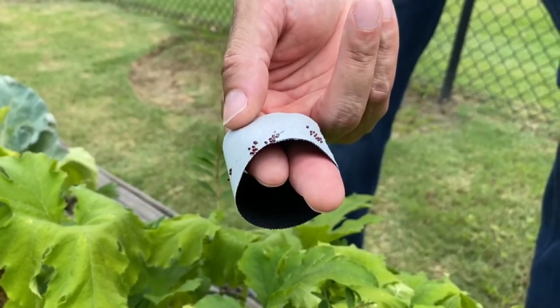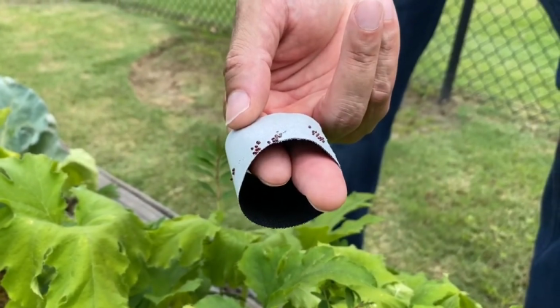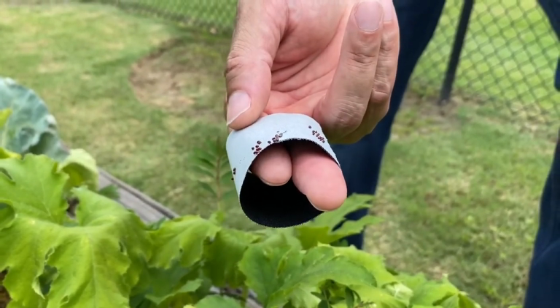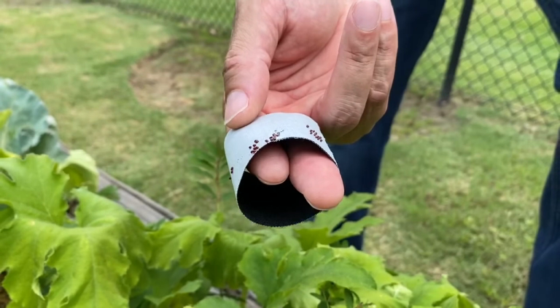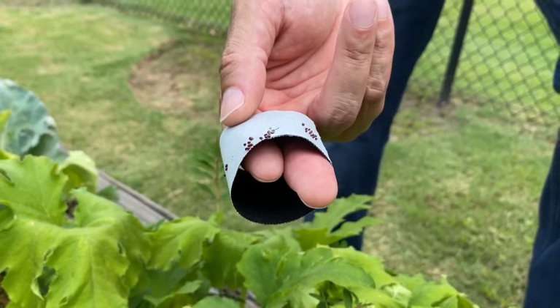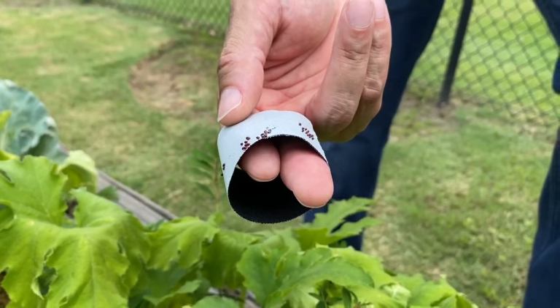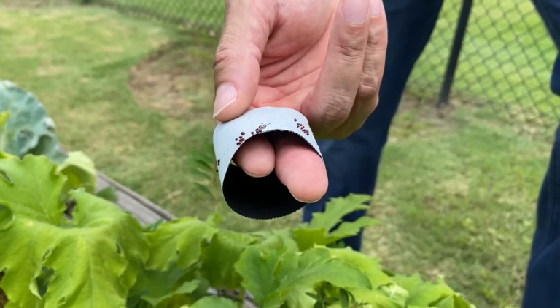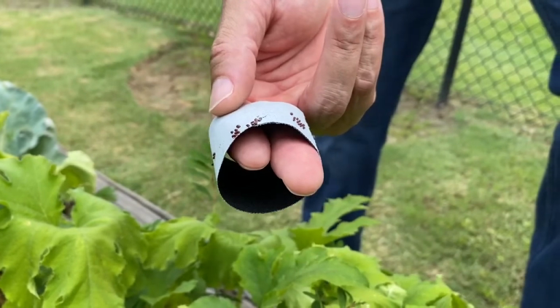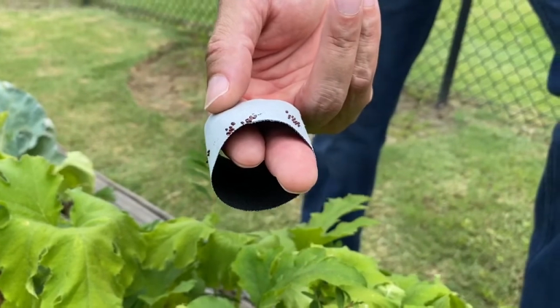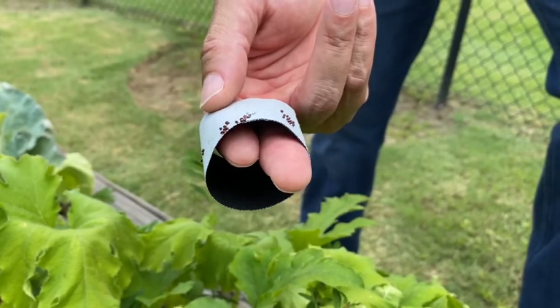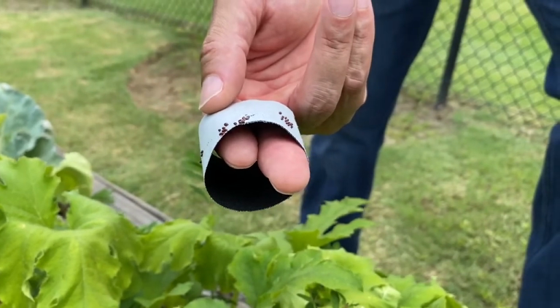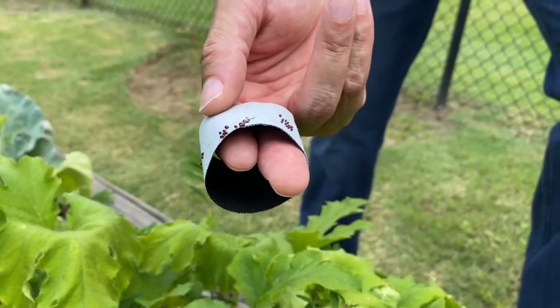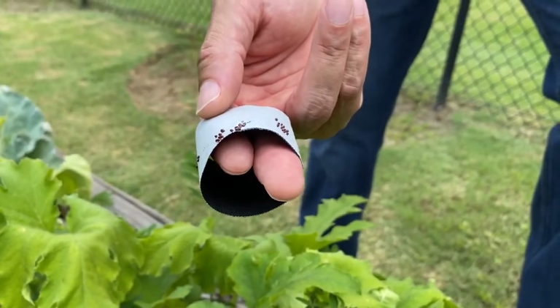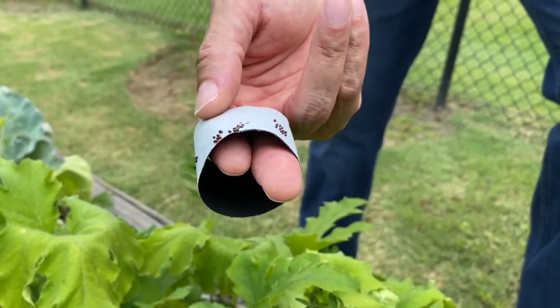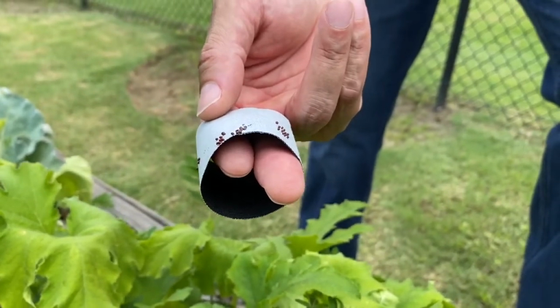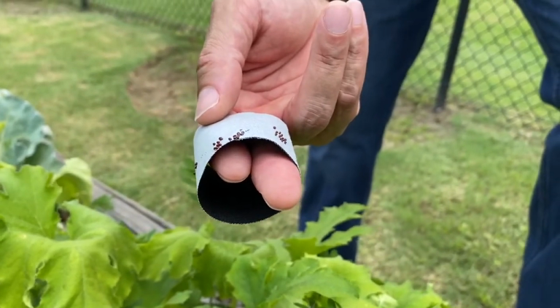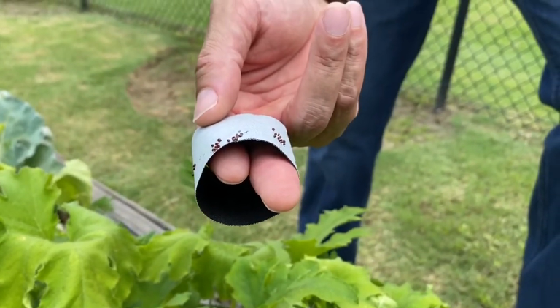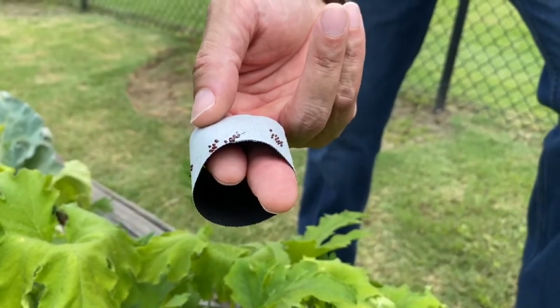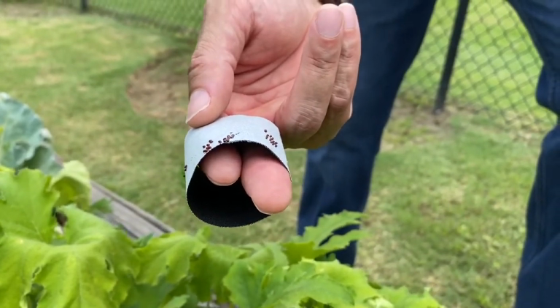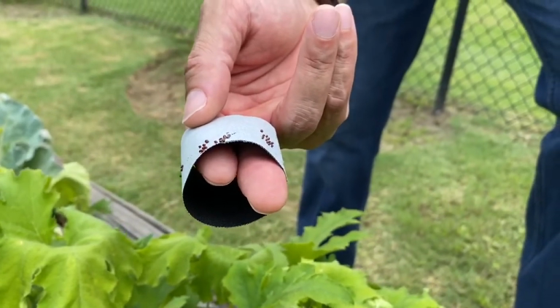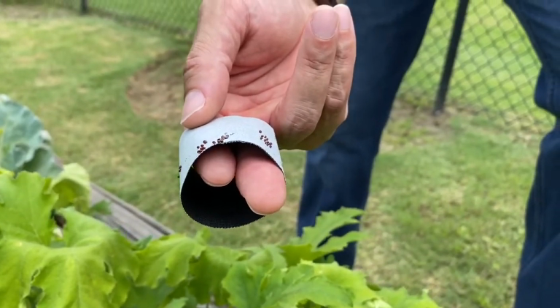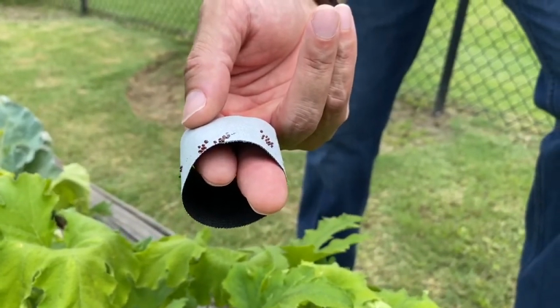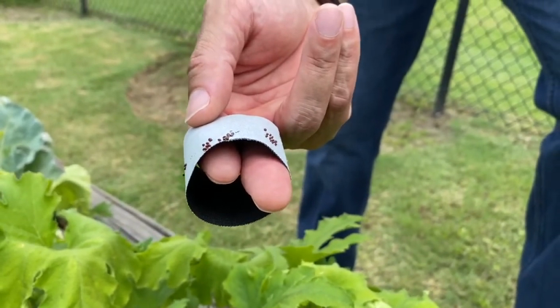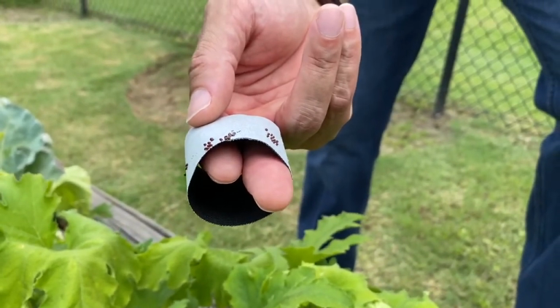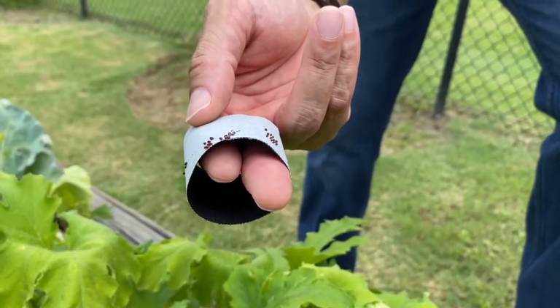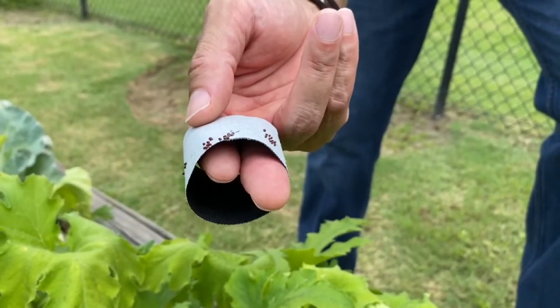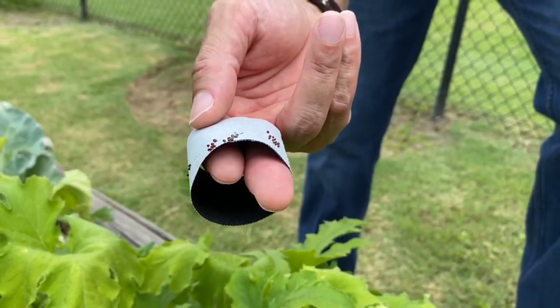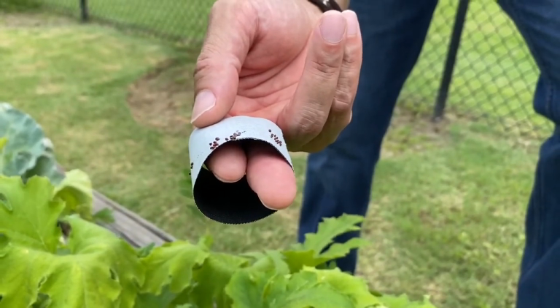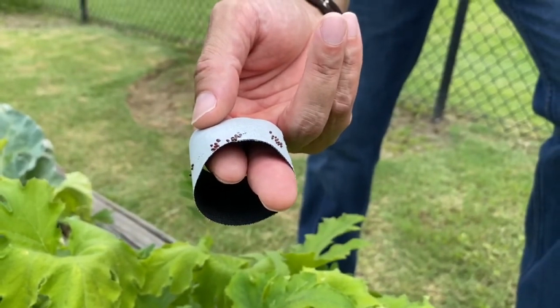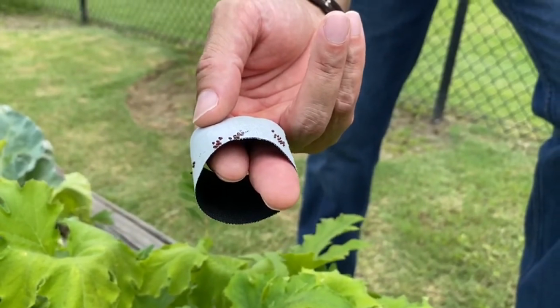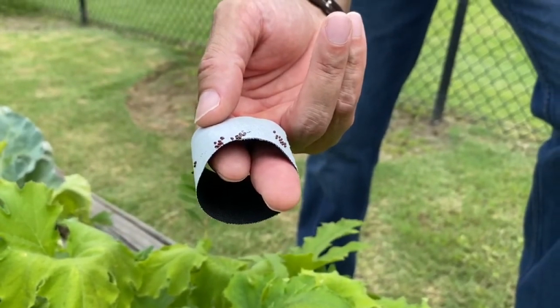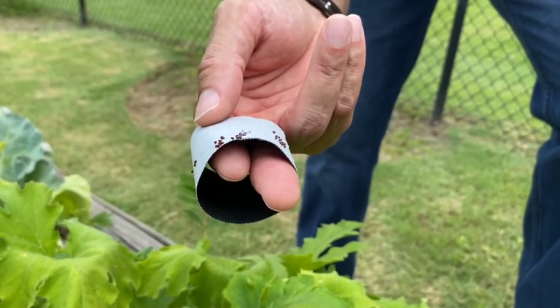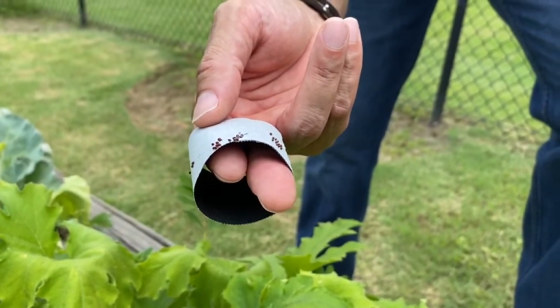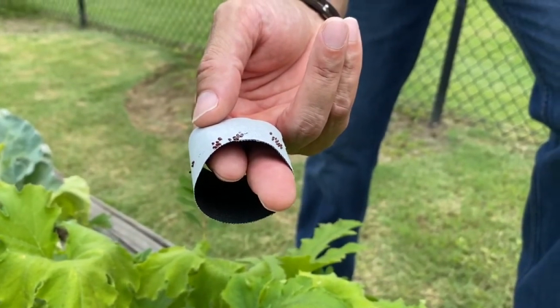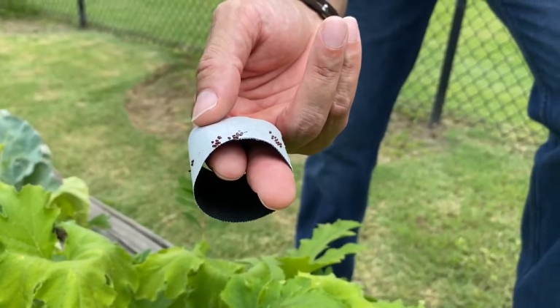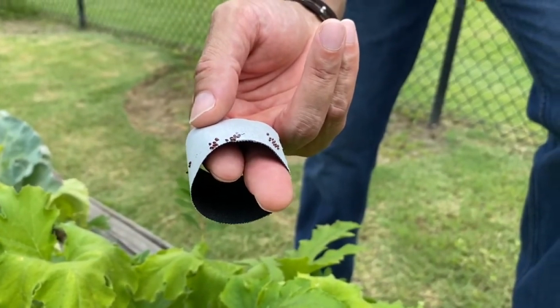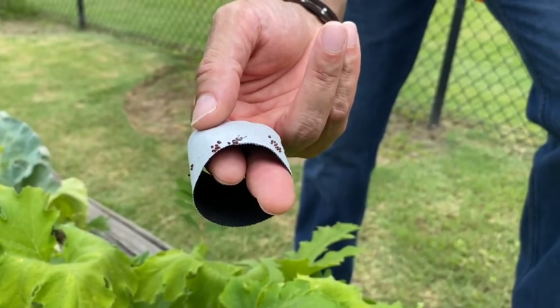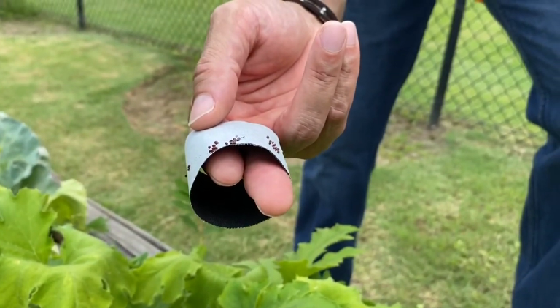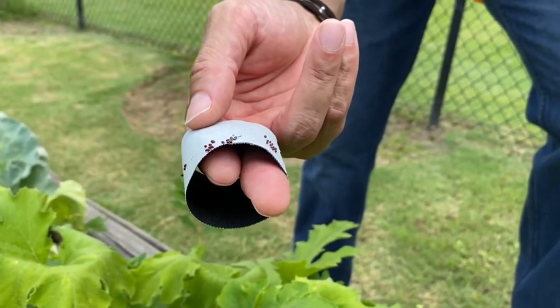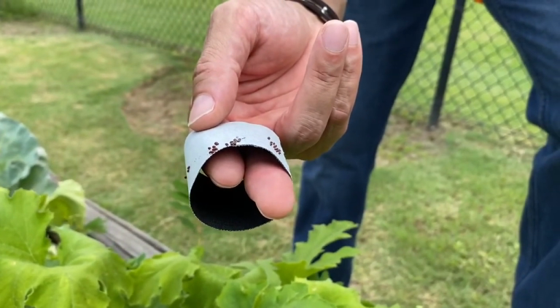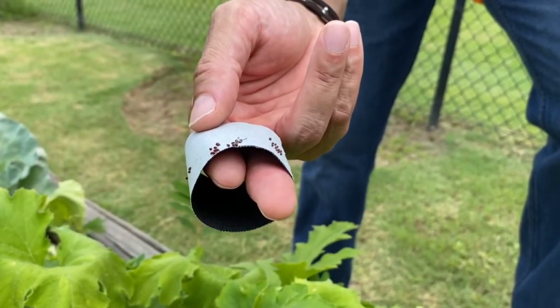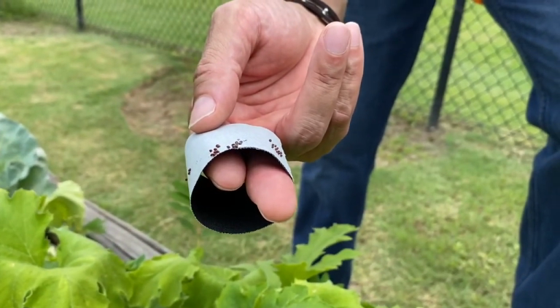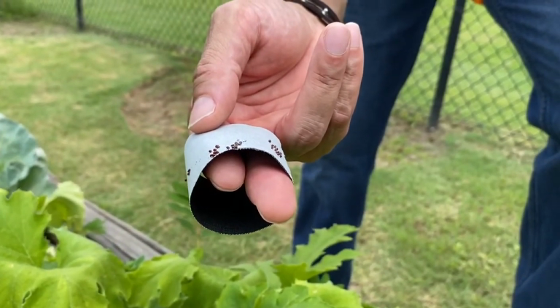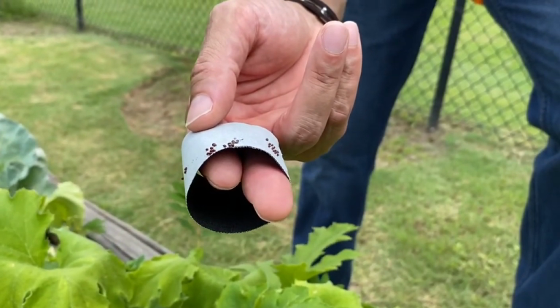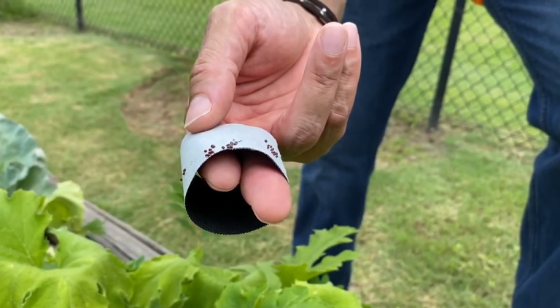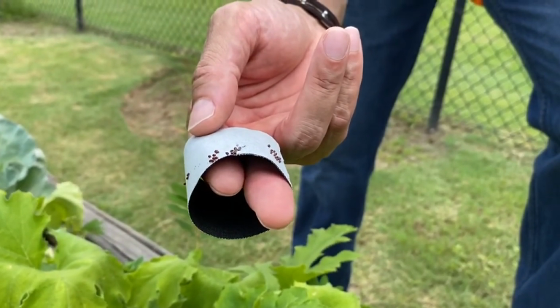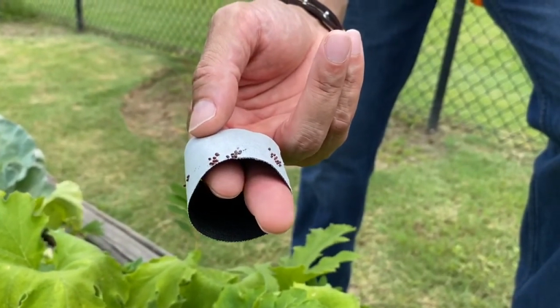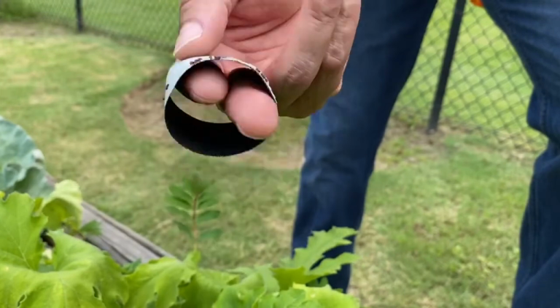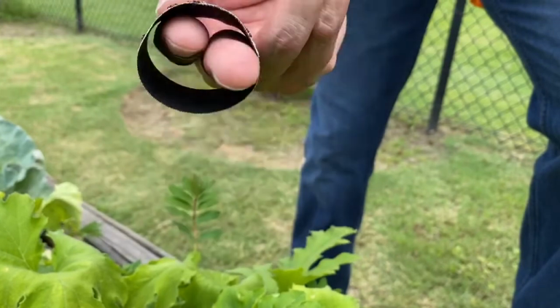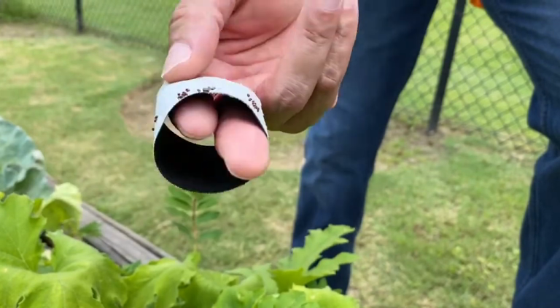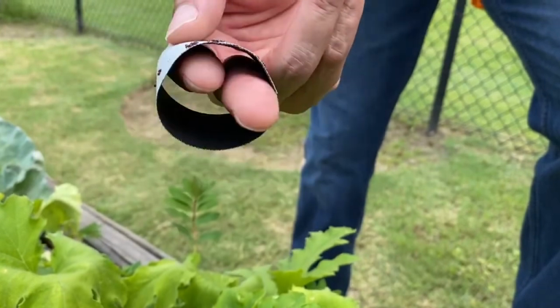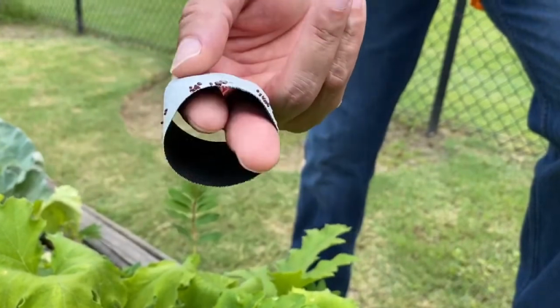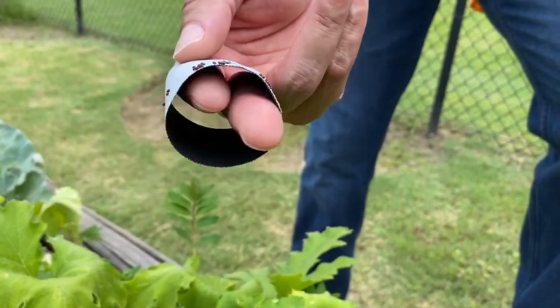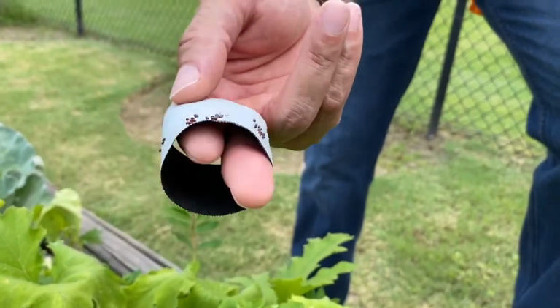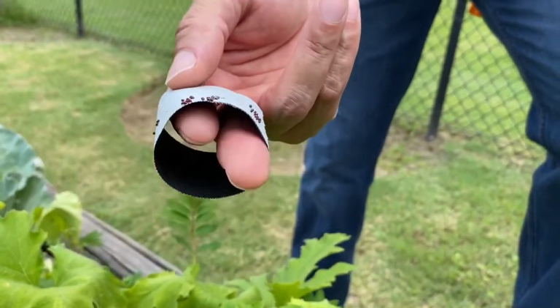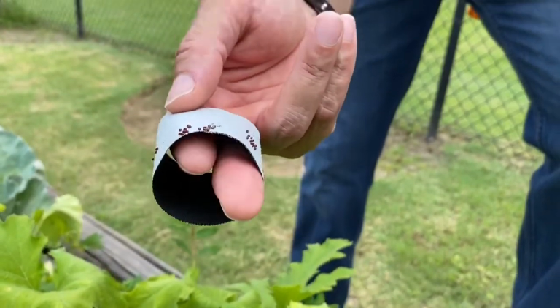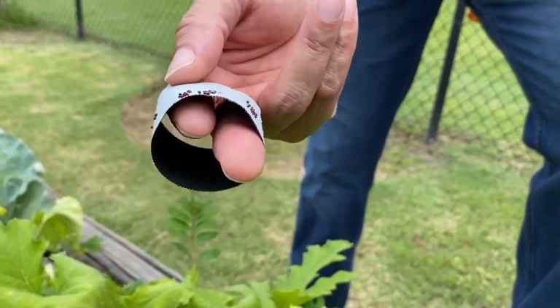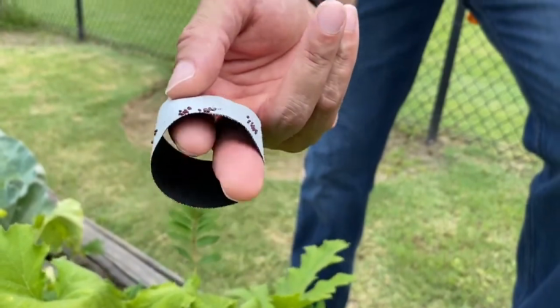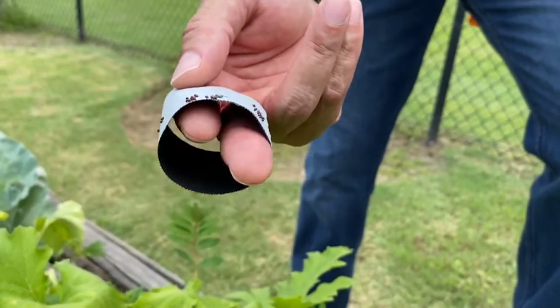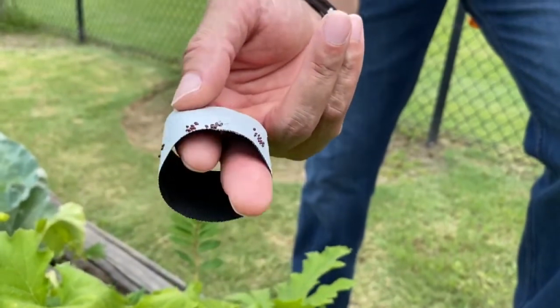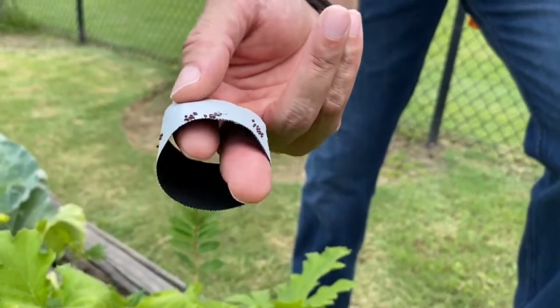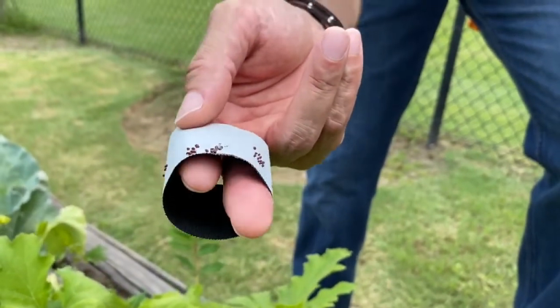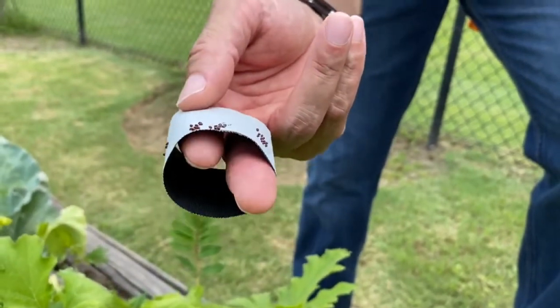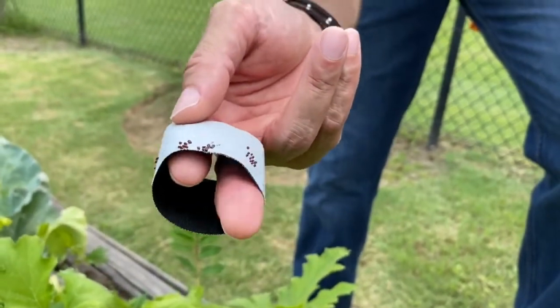If you have any questions, feel free to give me a call at 901-752-1207. Let's squash those squash bugs.